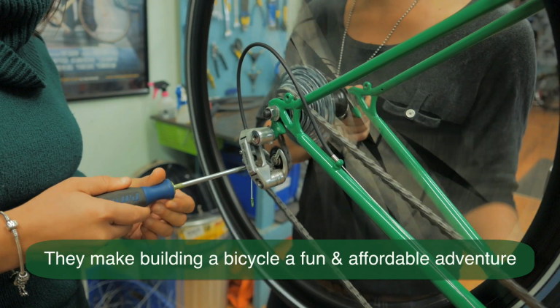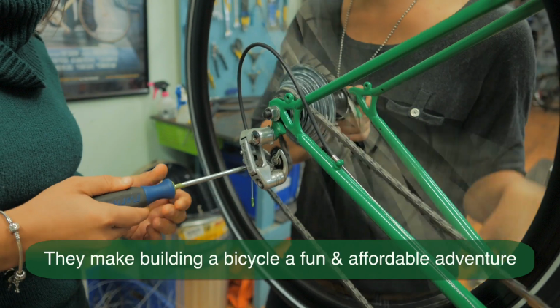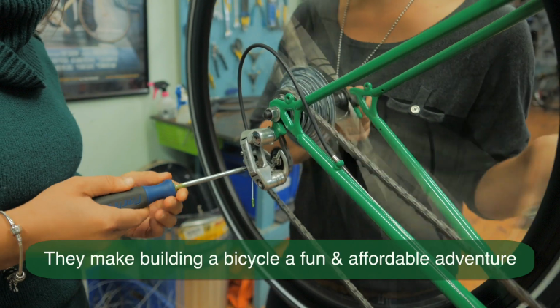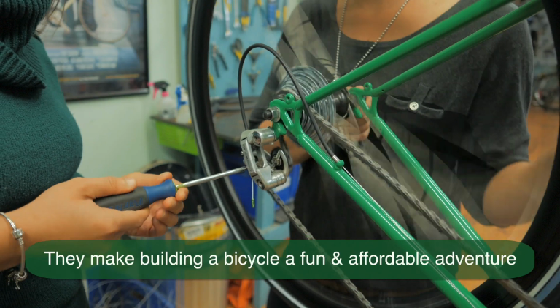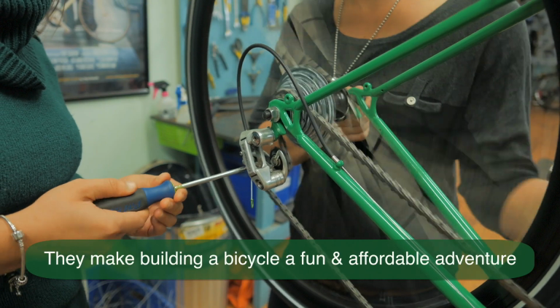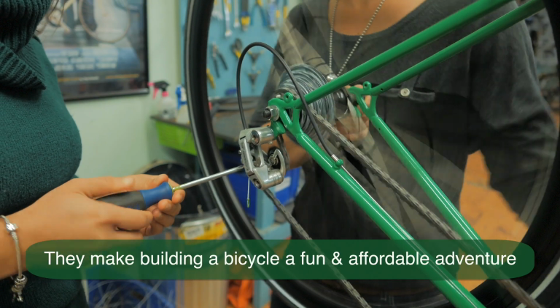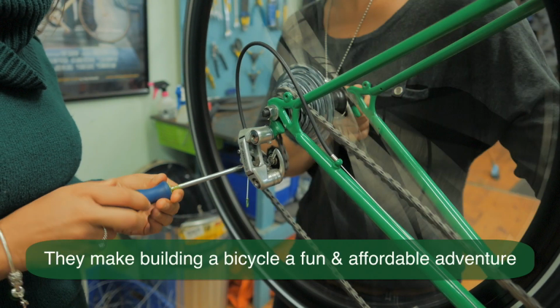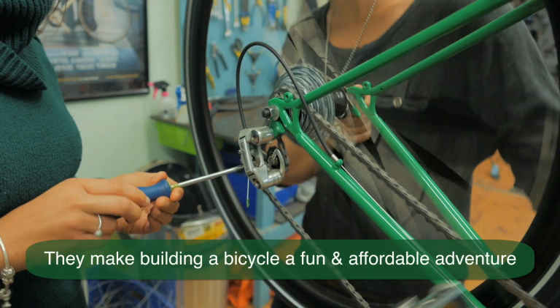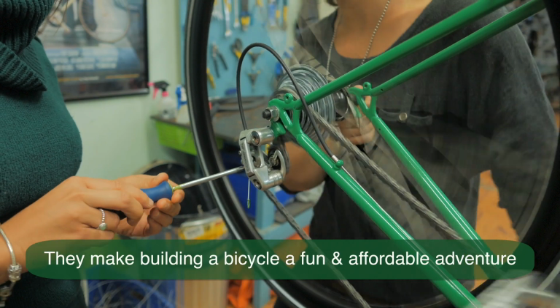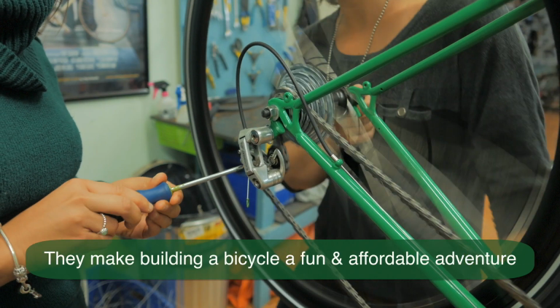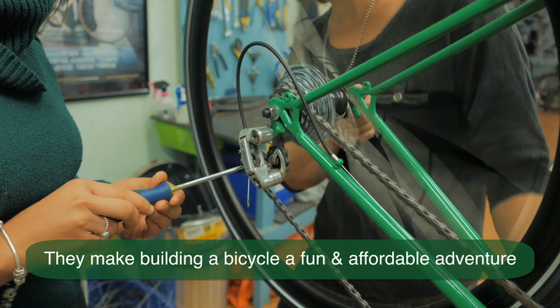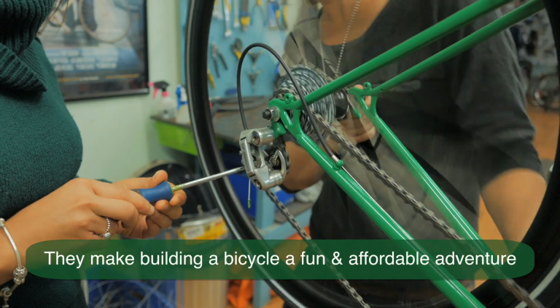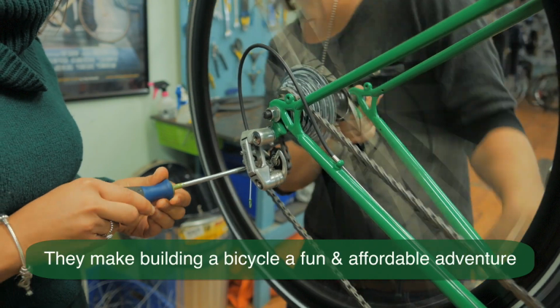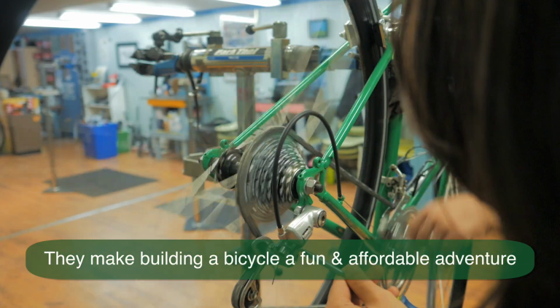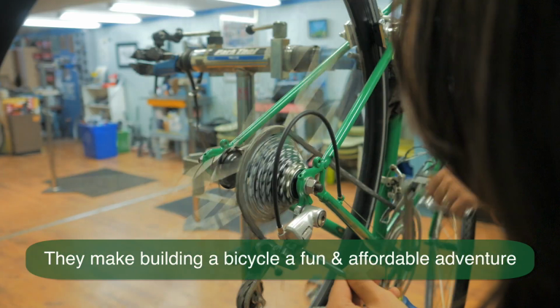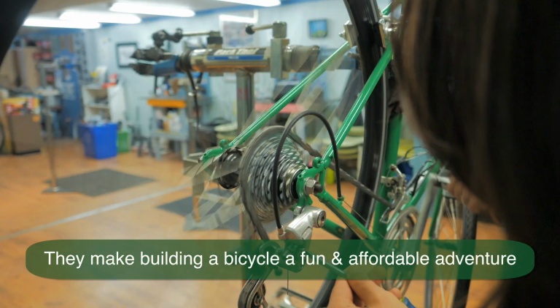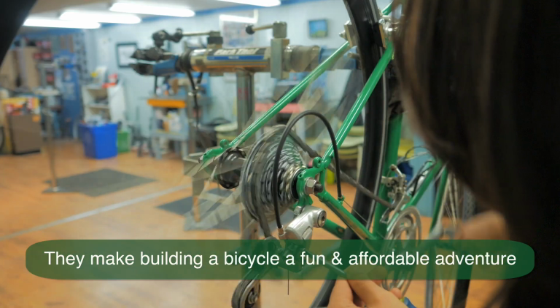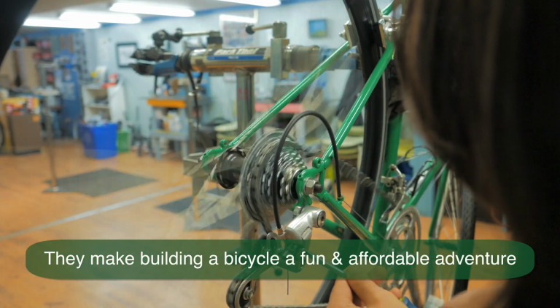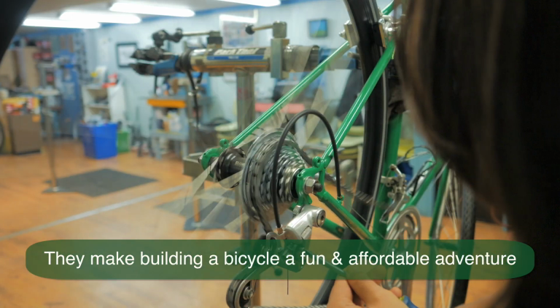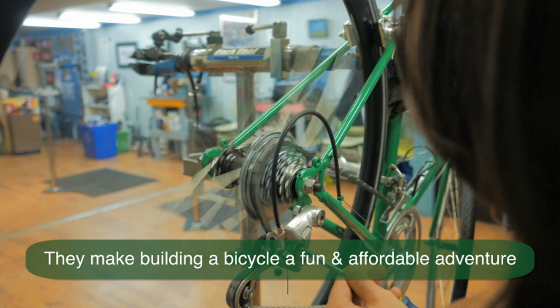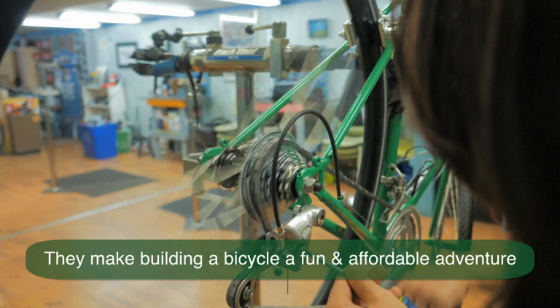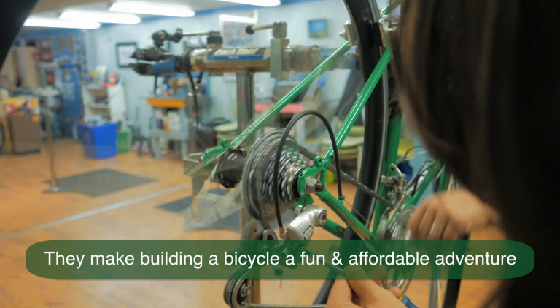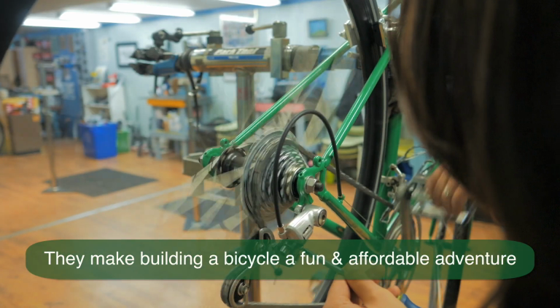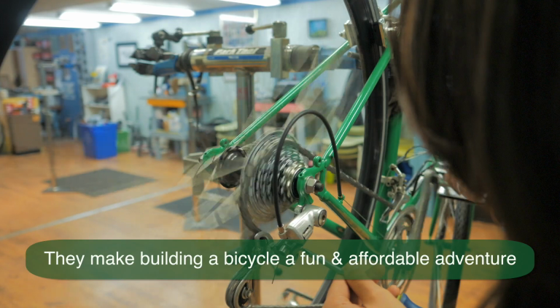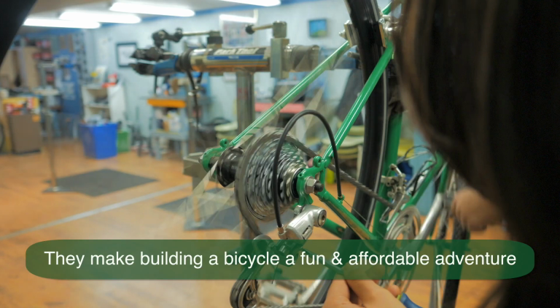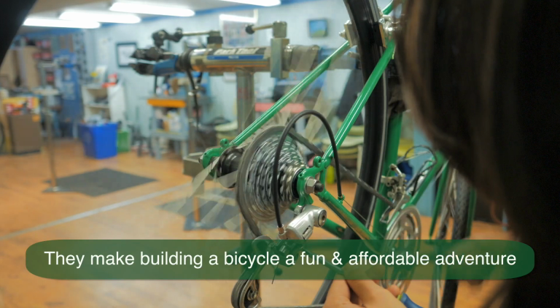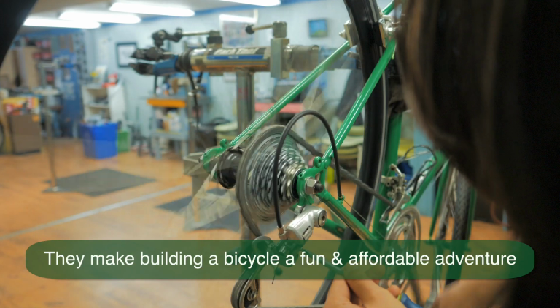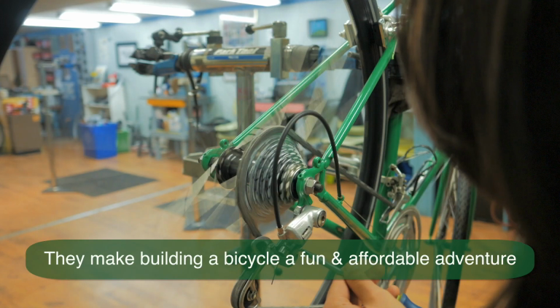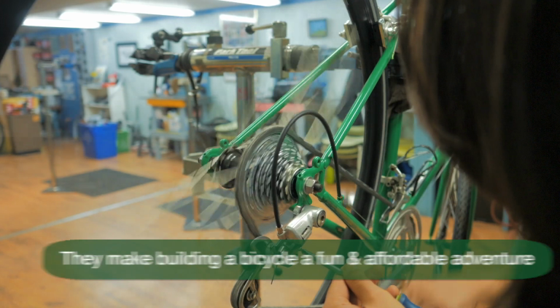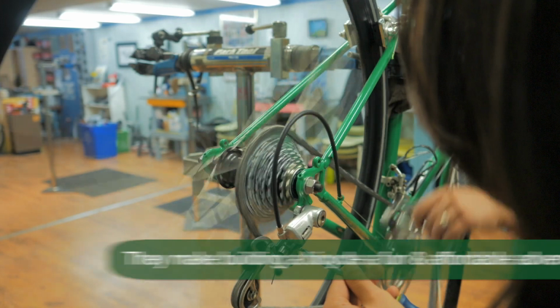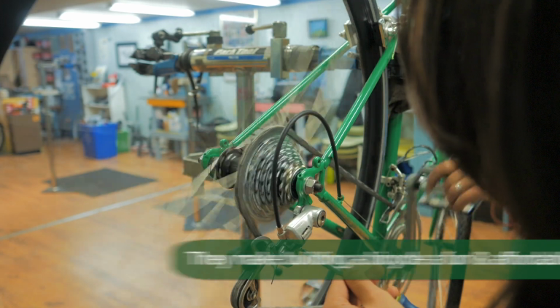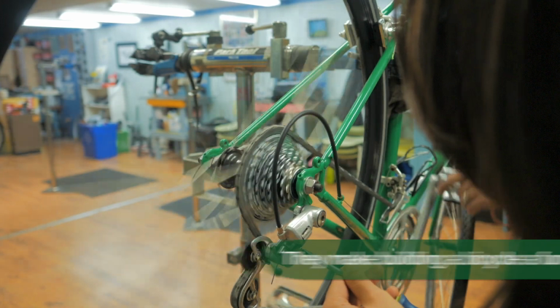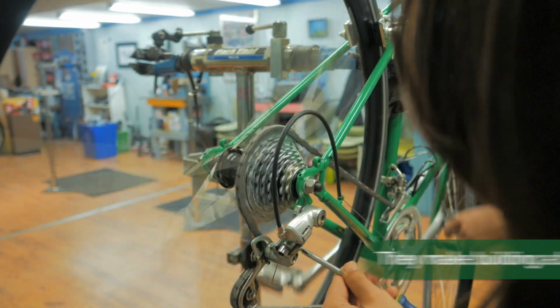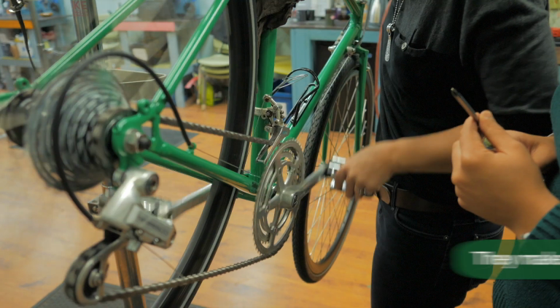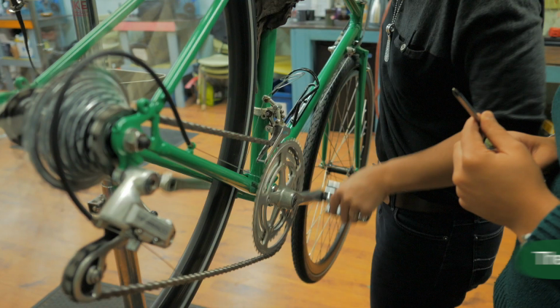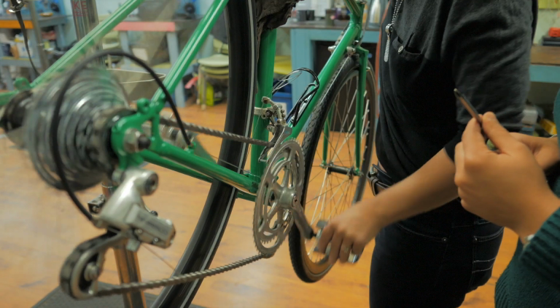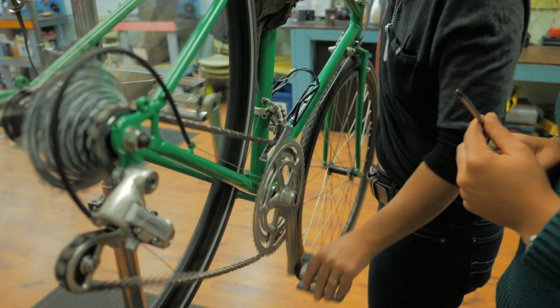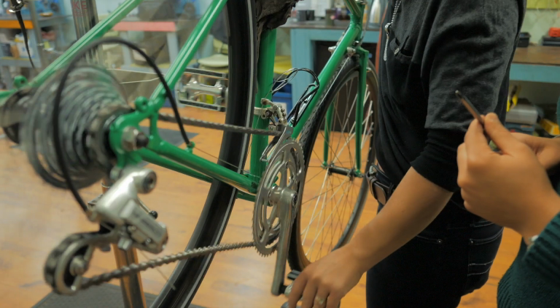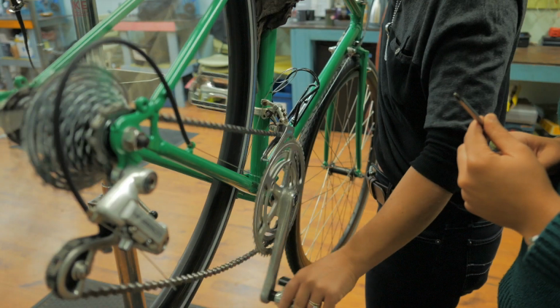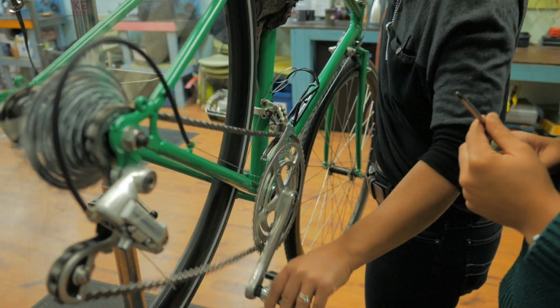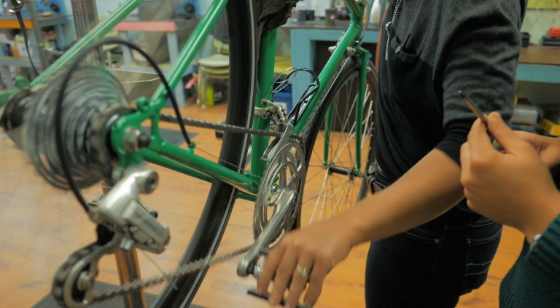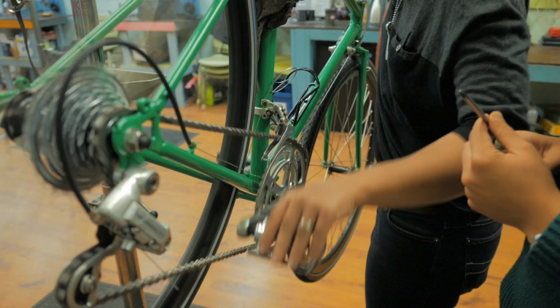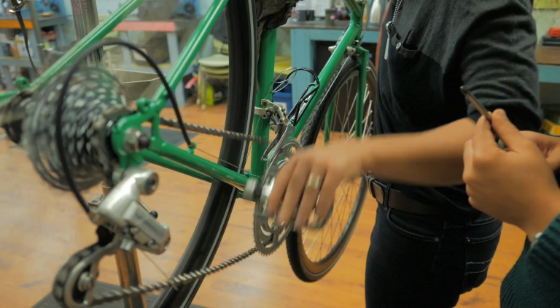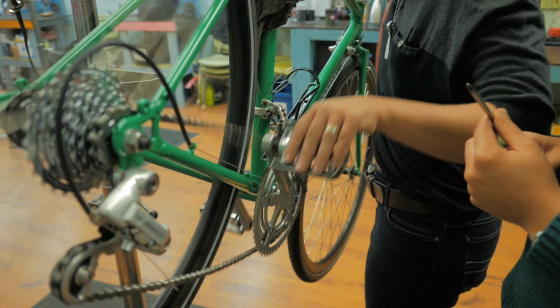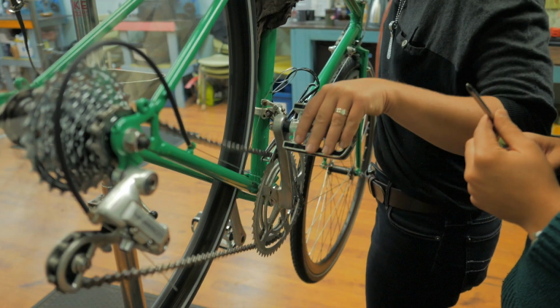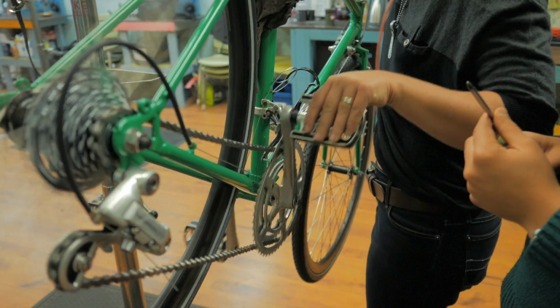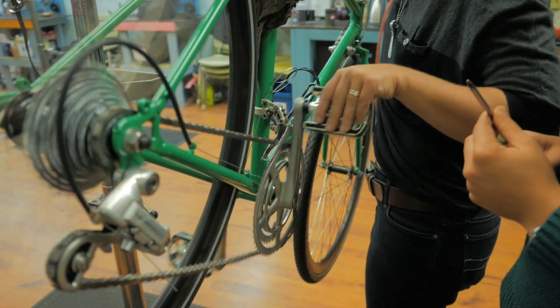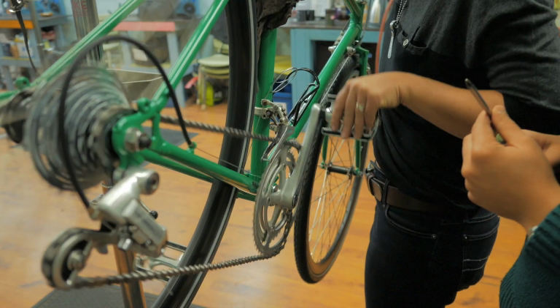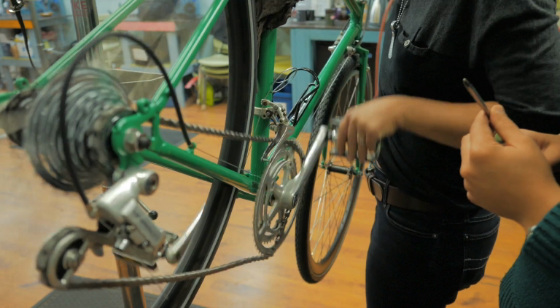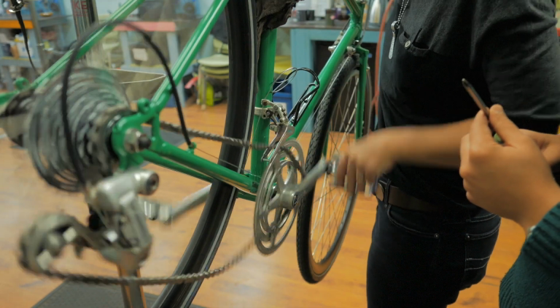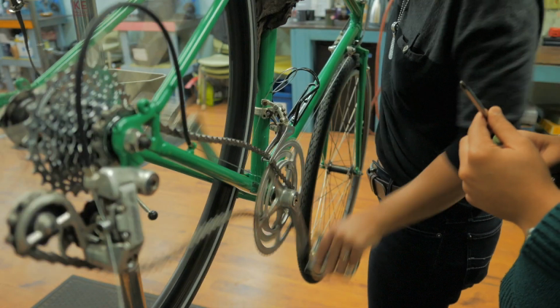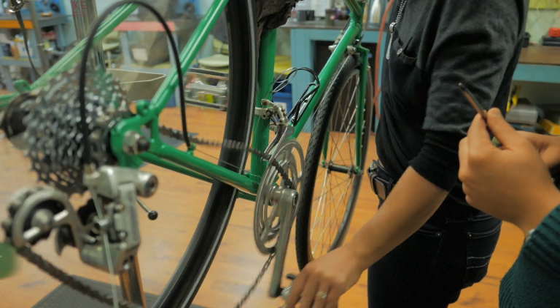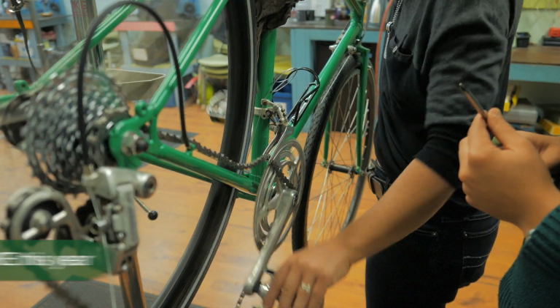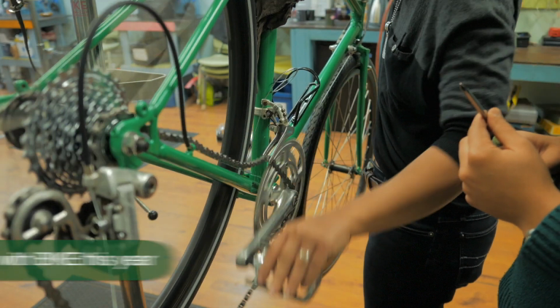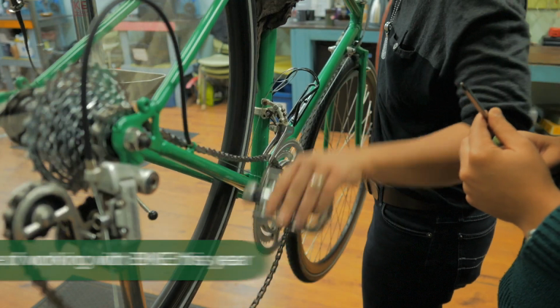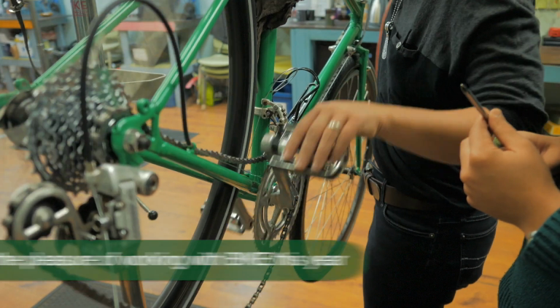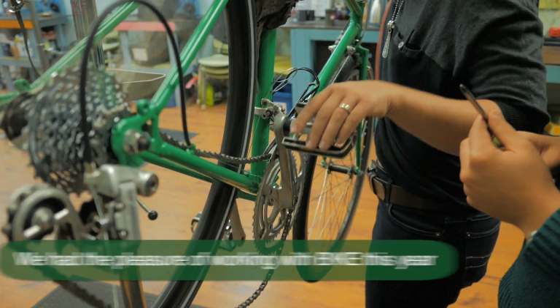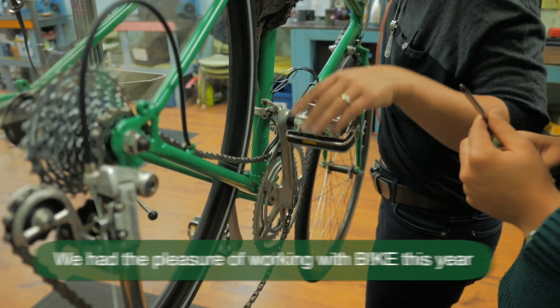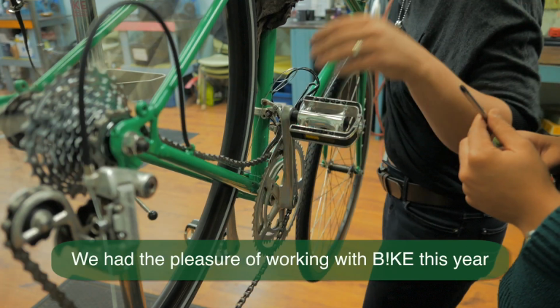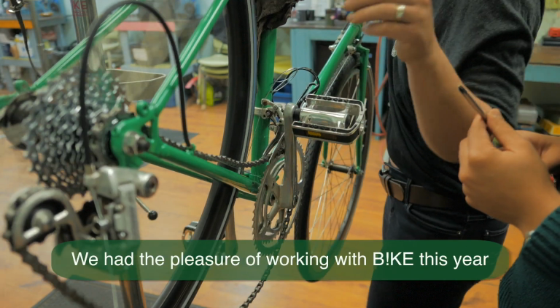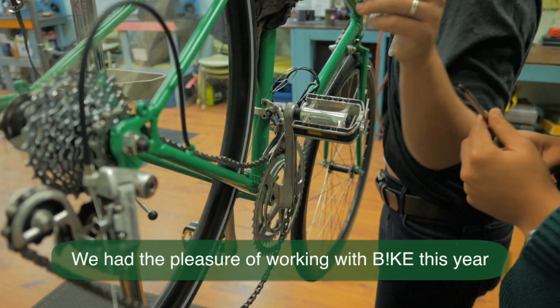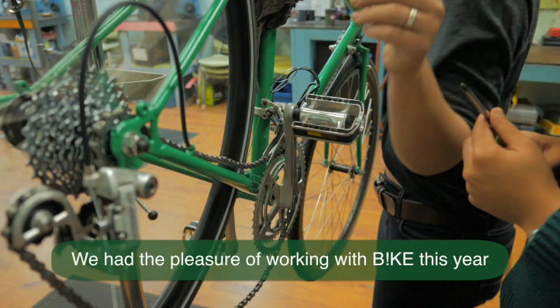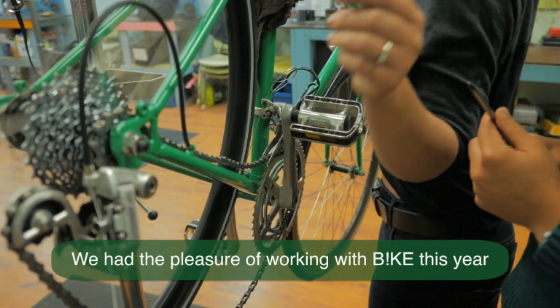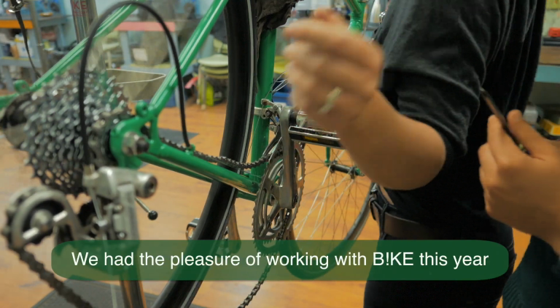So, here we go. Now I tighten. Too much! It came off again.